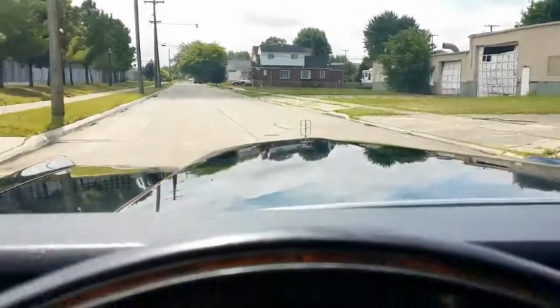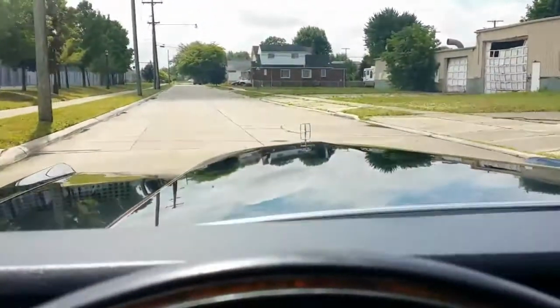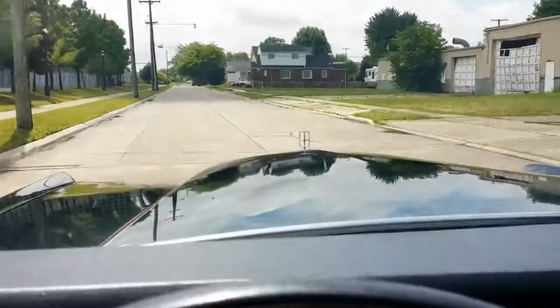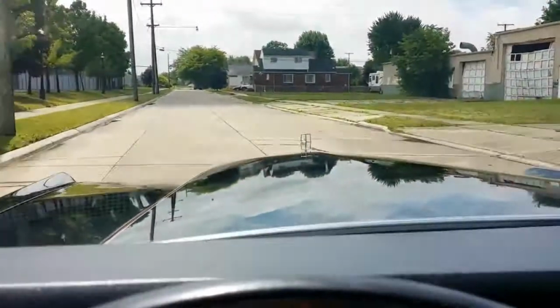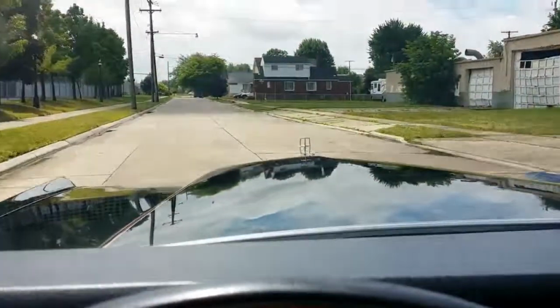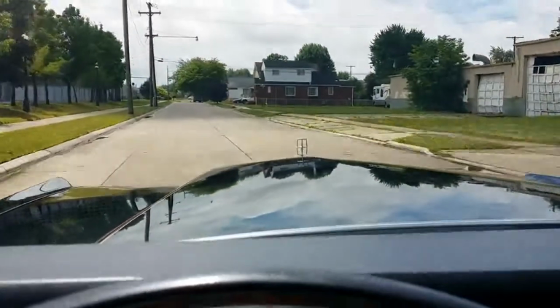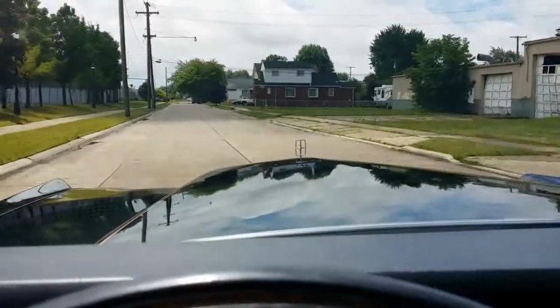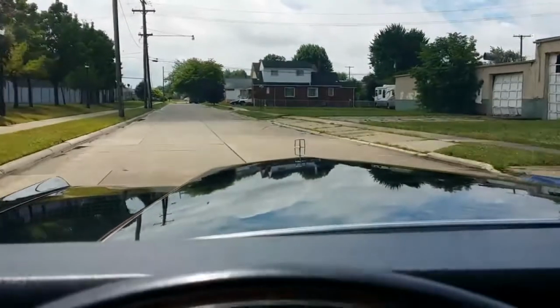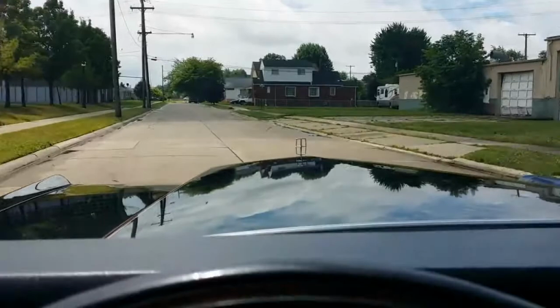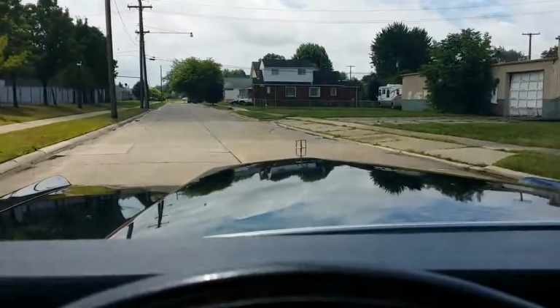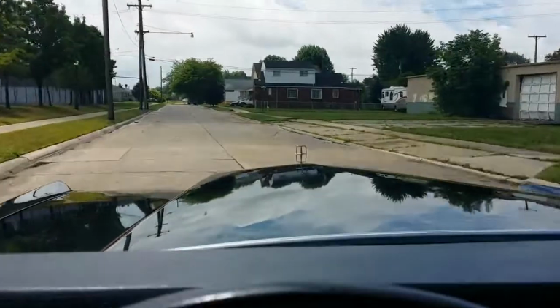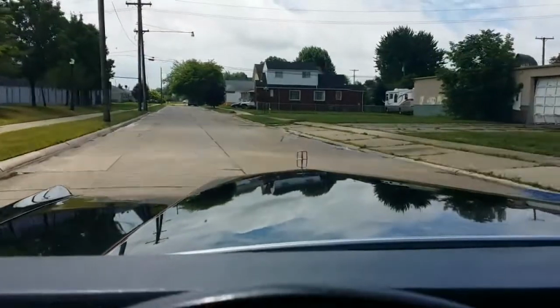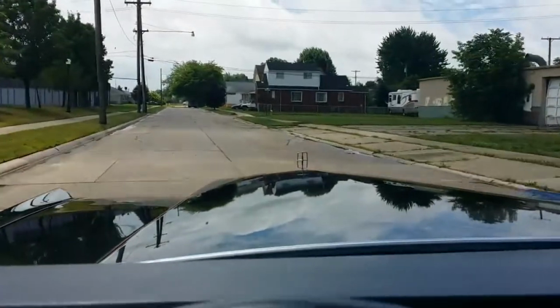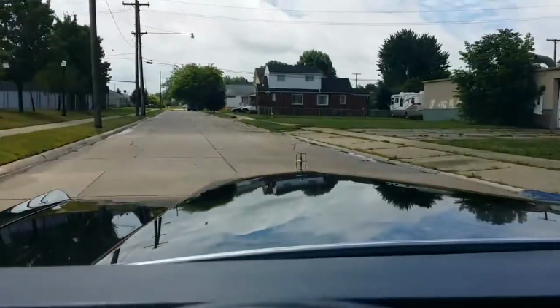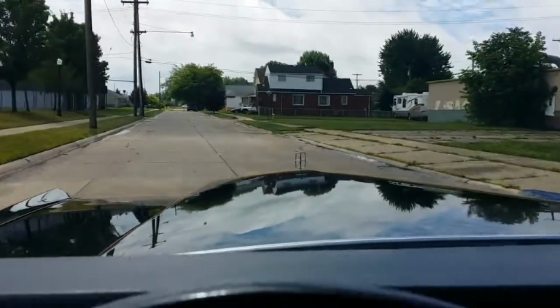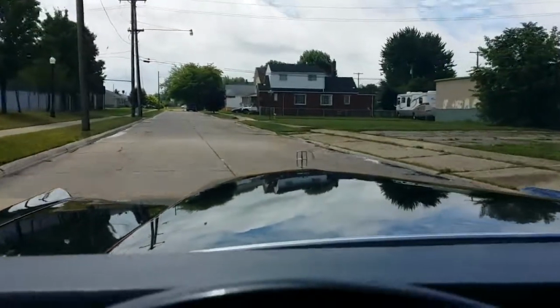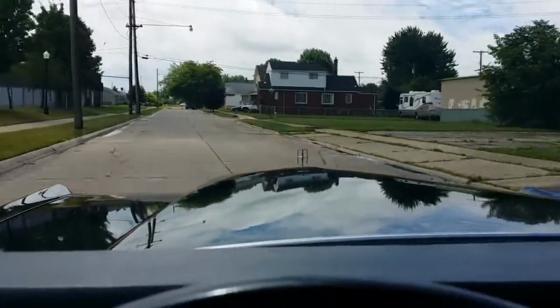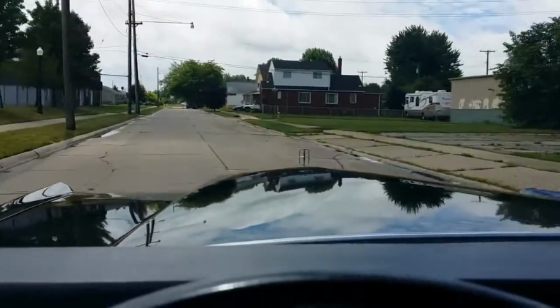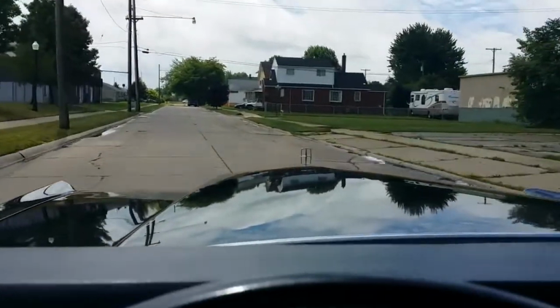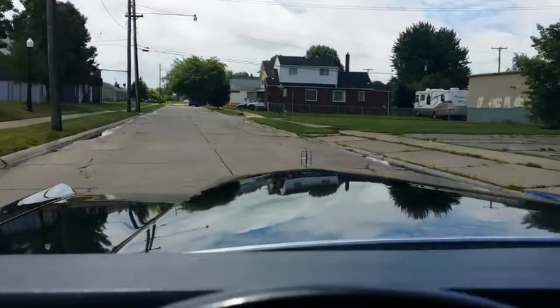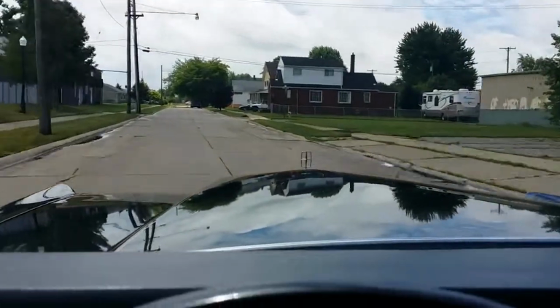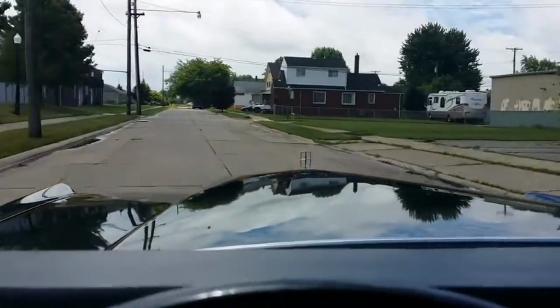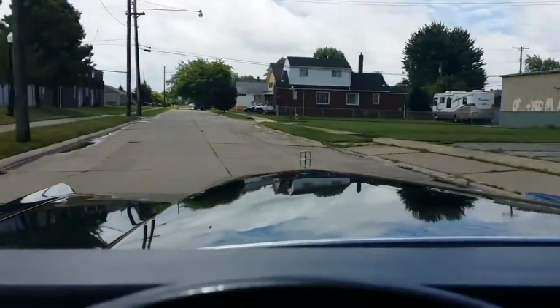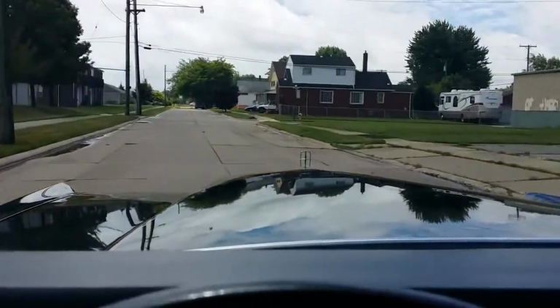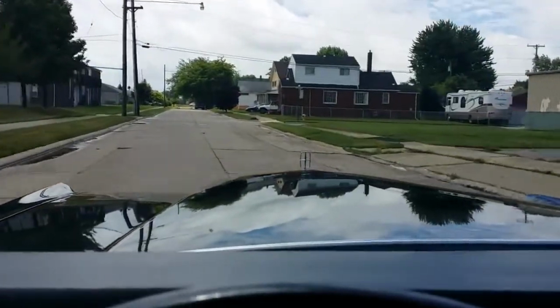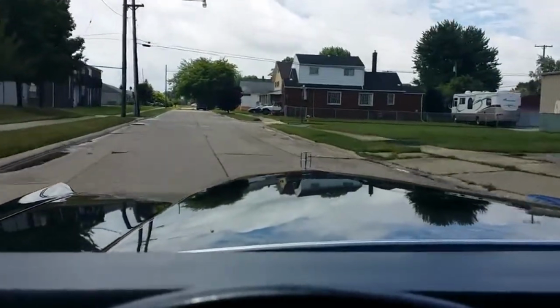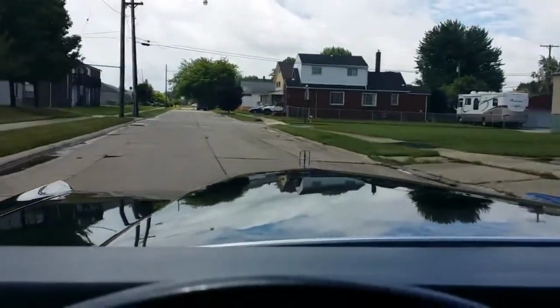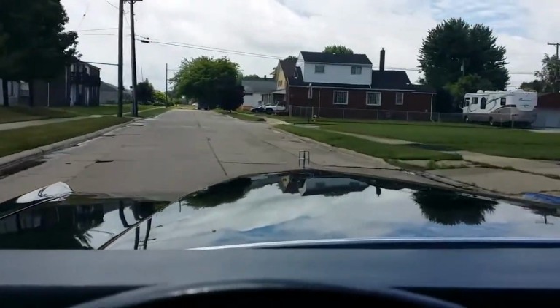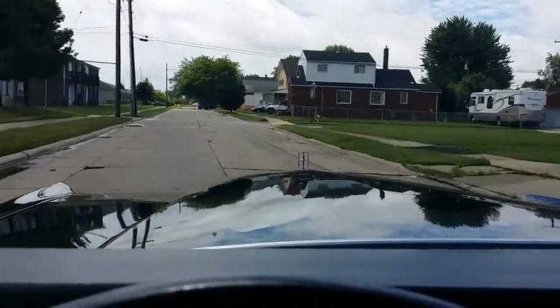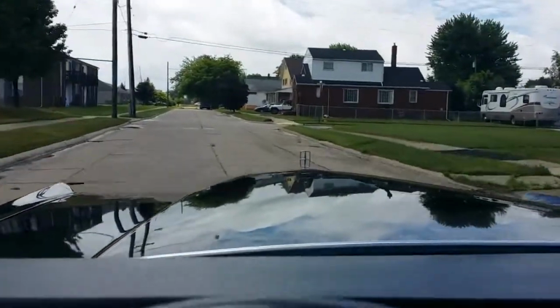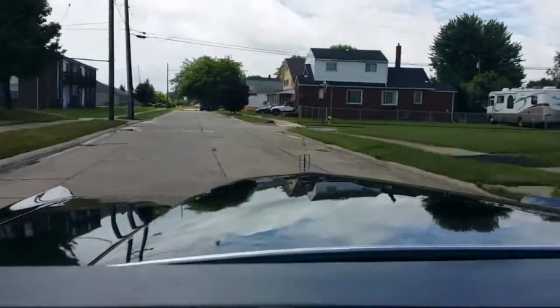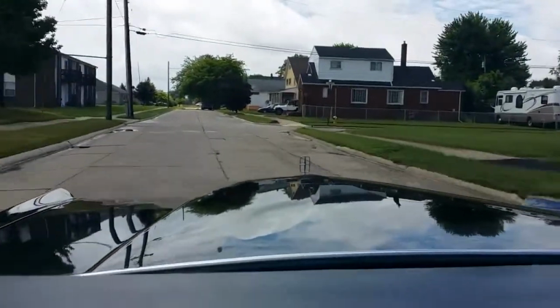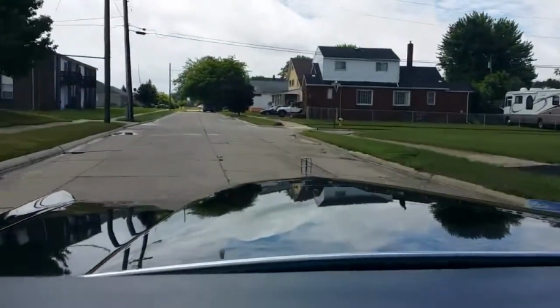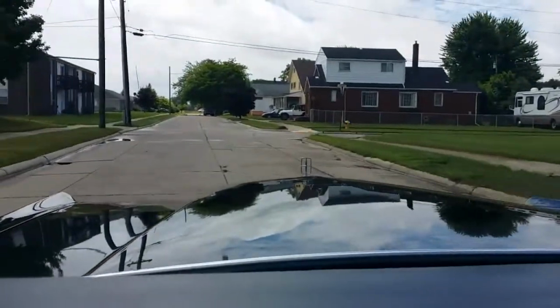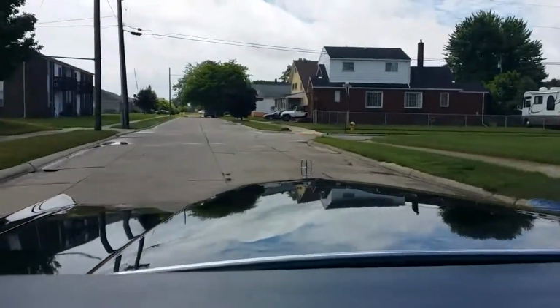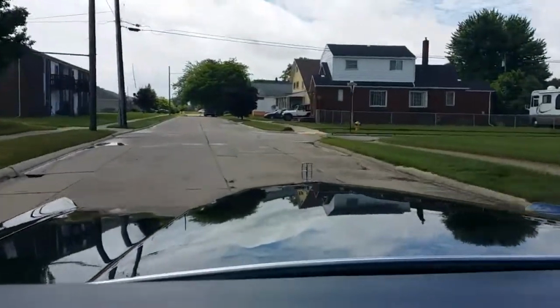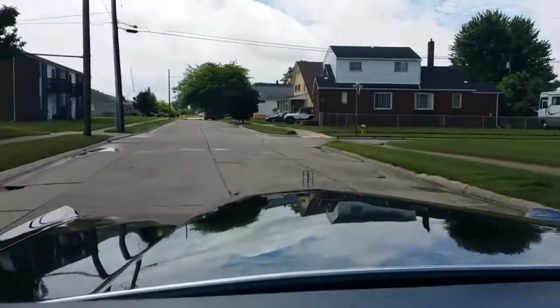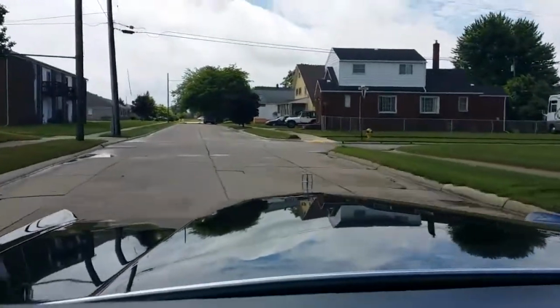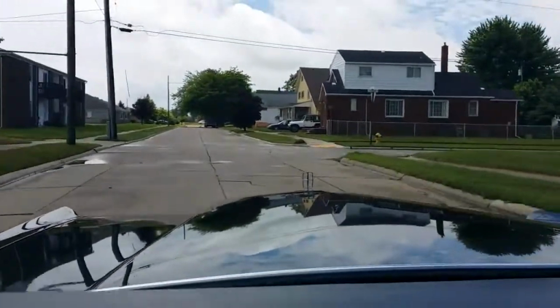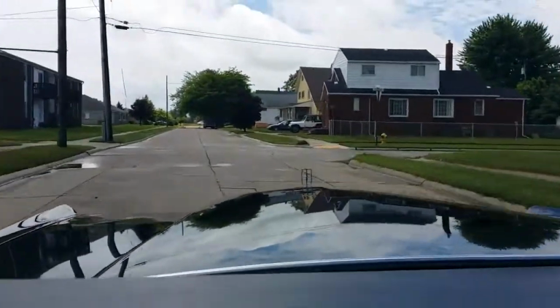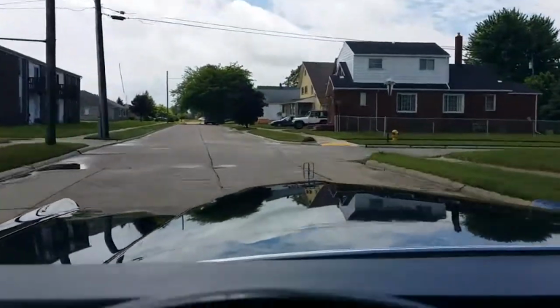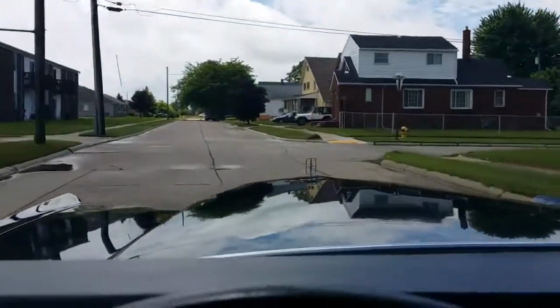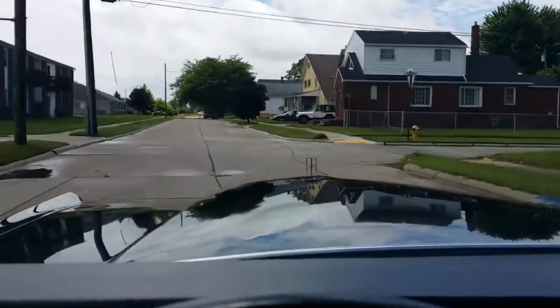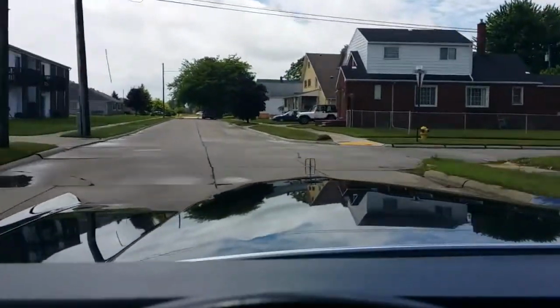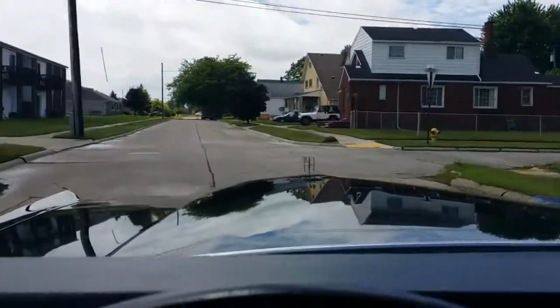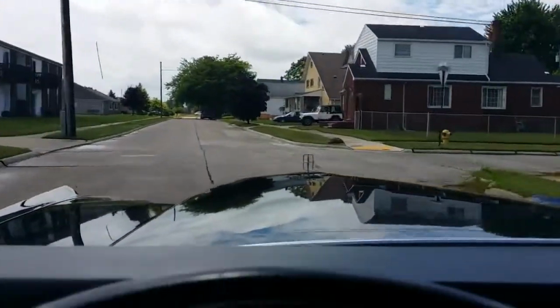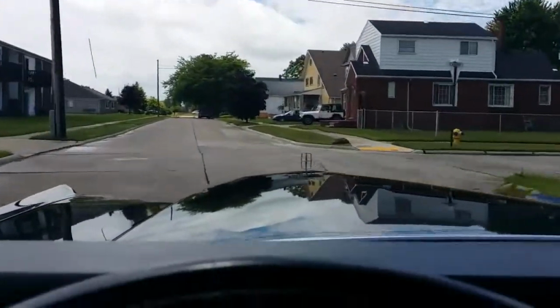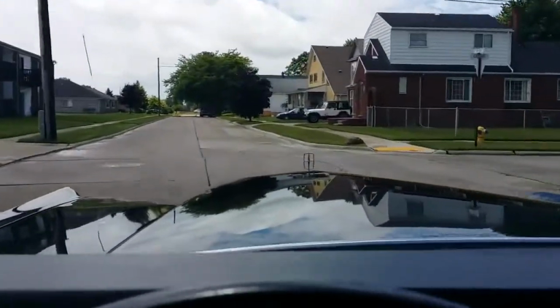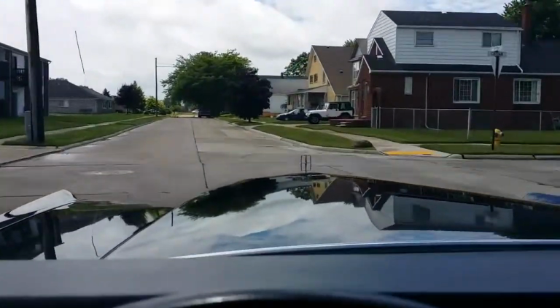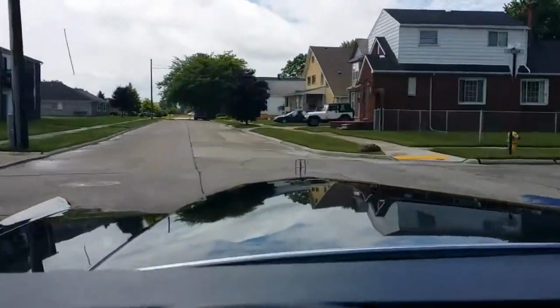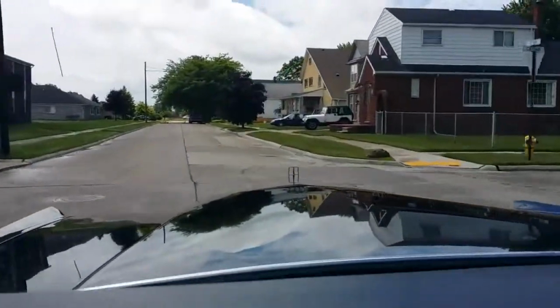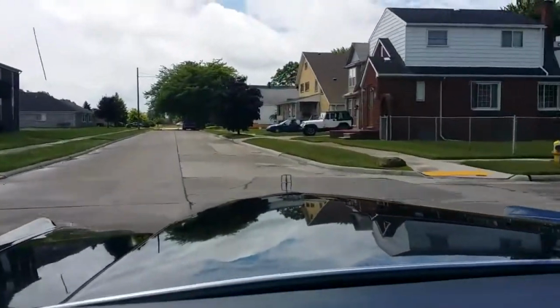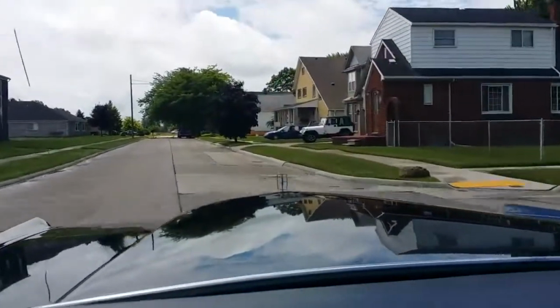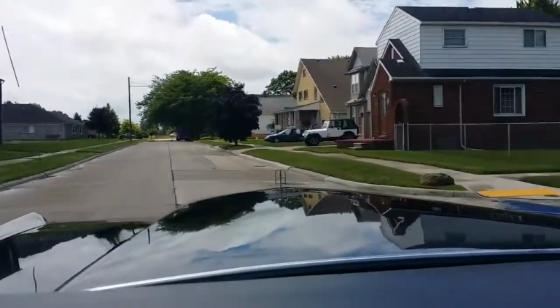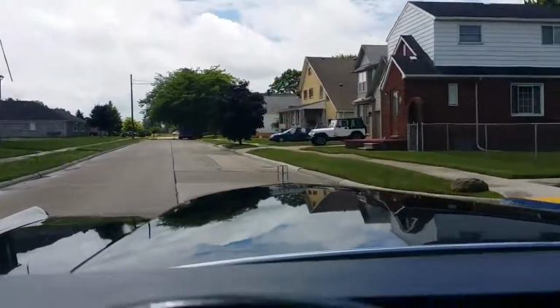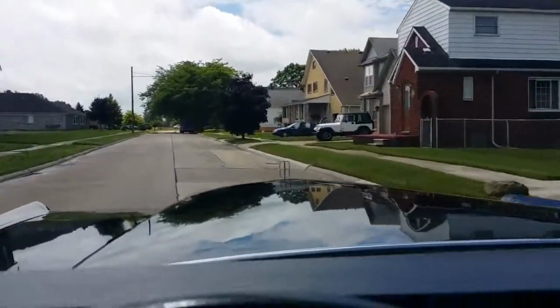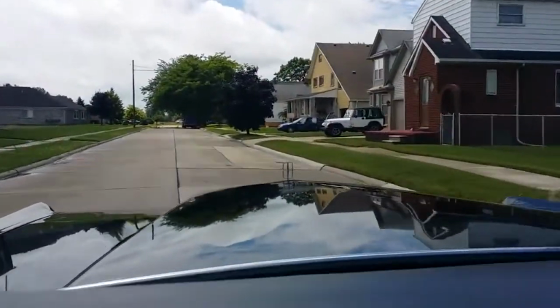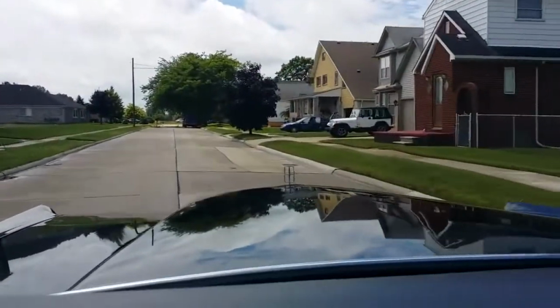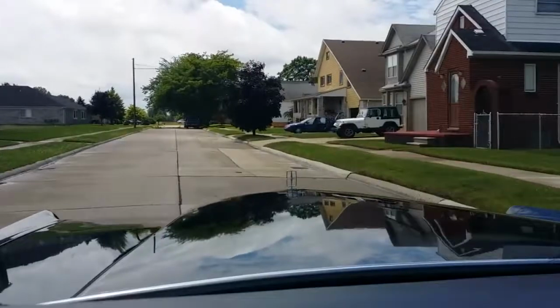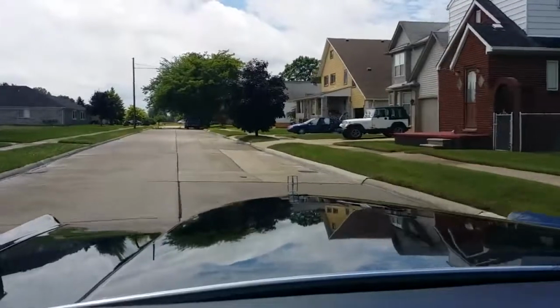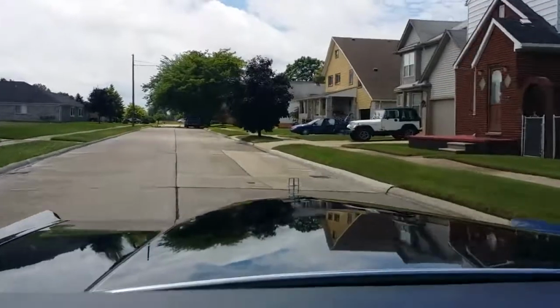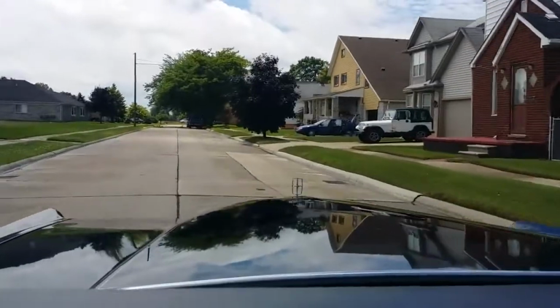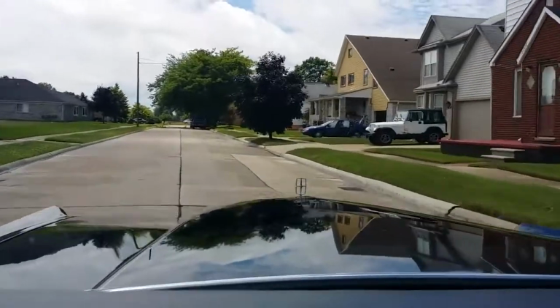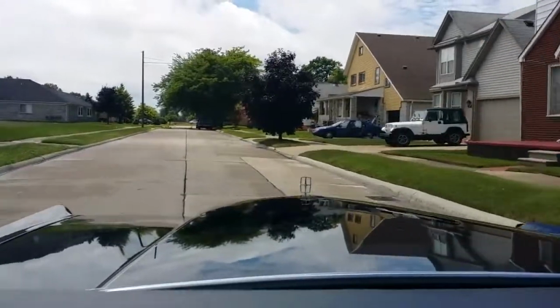Everything seems to be working except the power antenna. The air conditioning is not blowing cold, although the fan is operating.